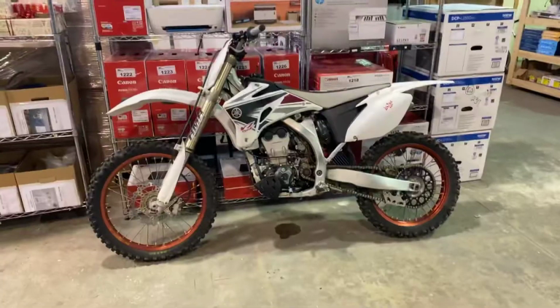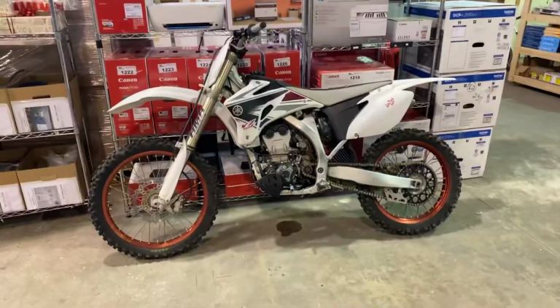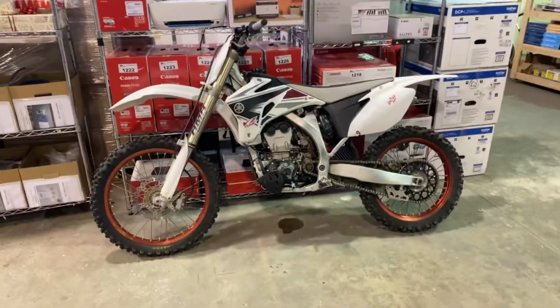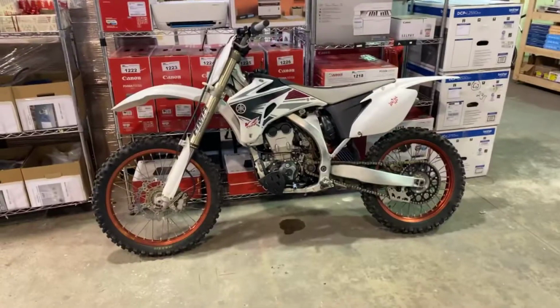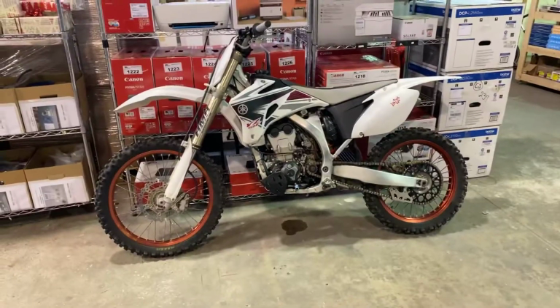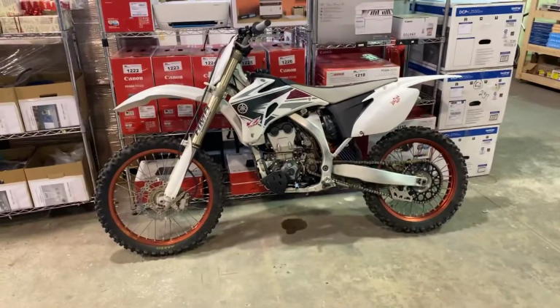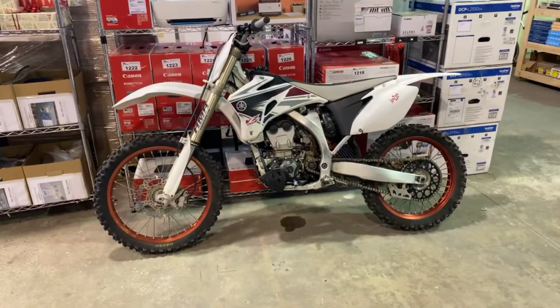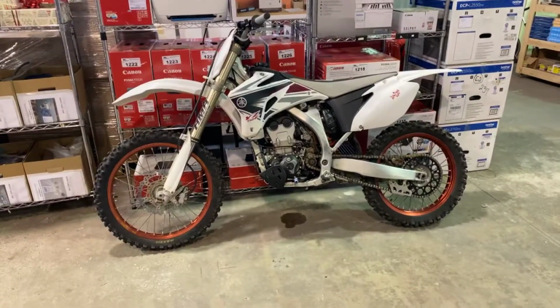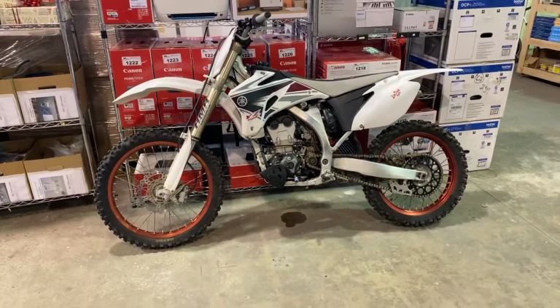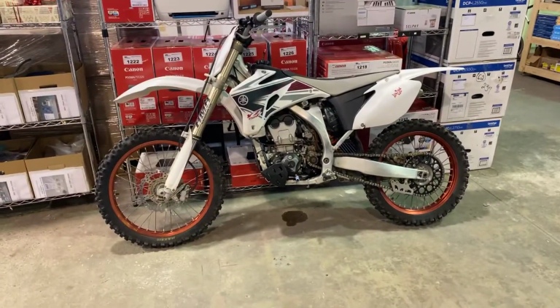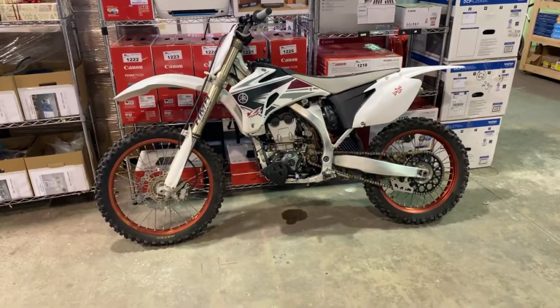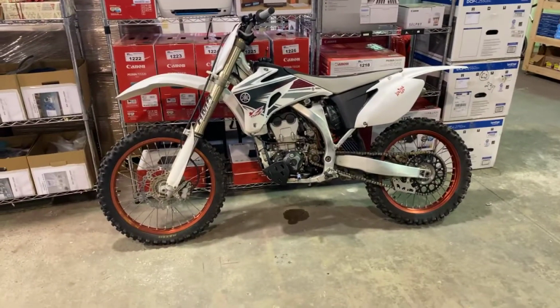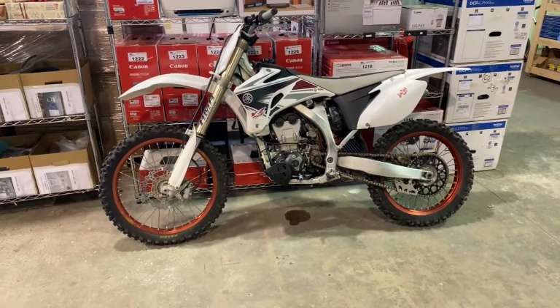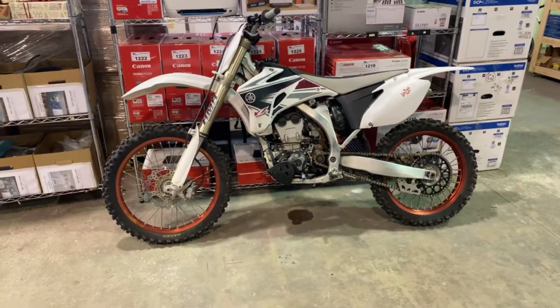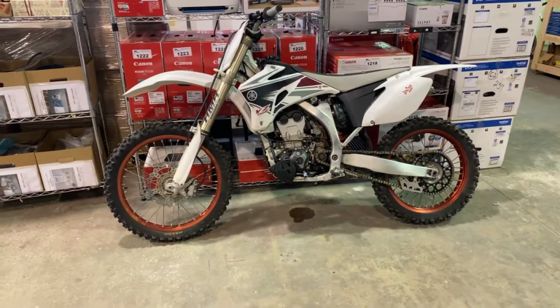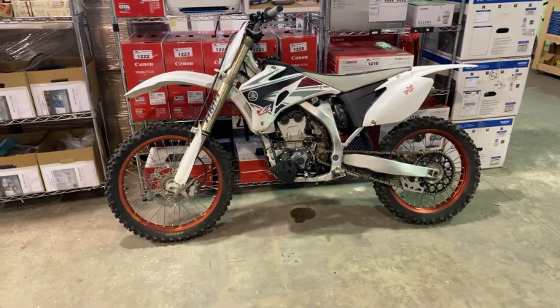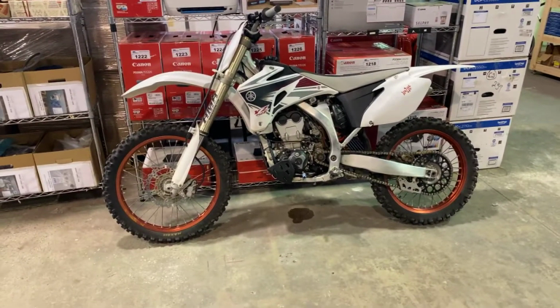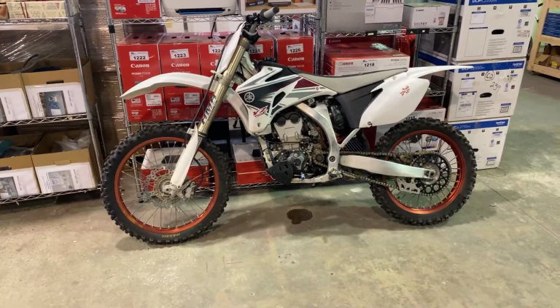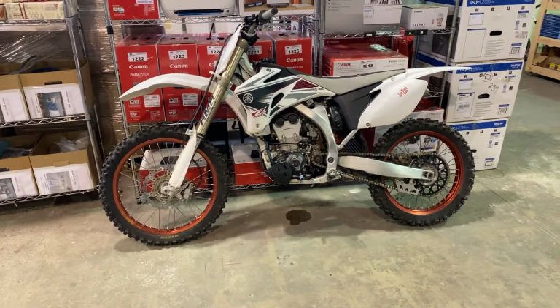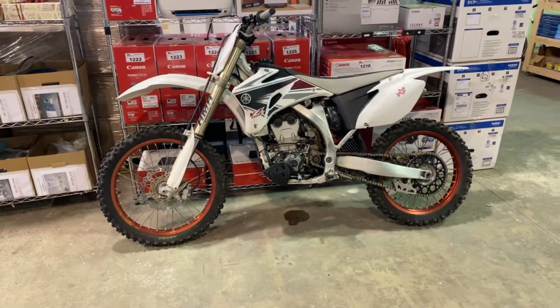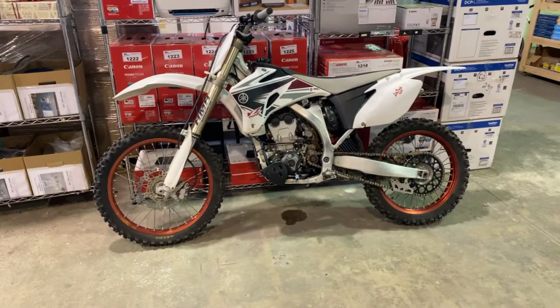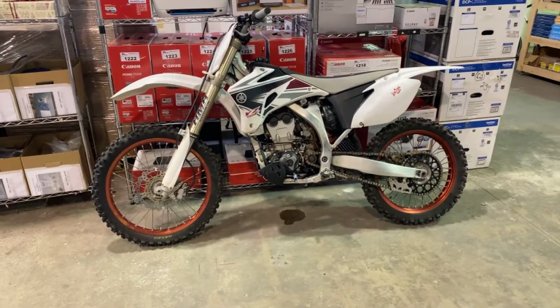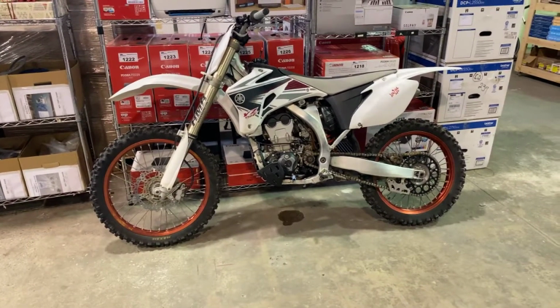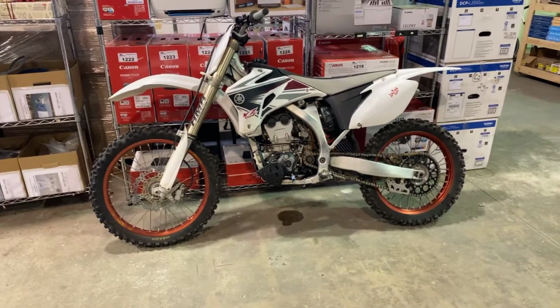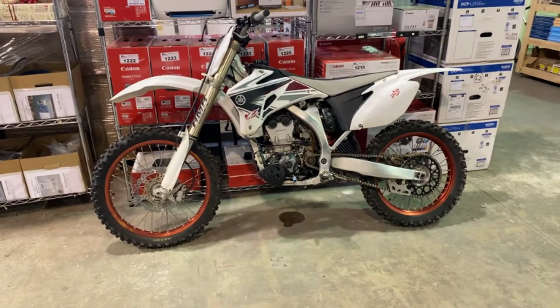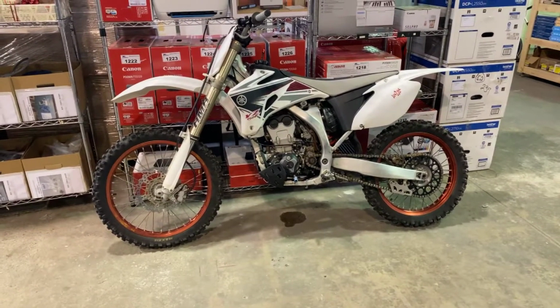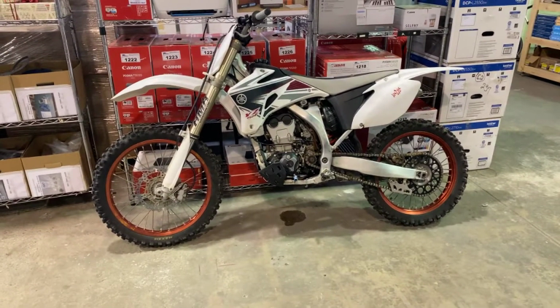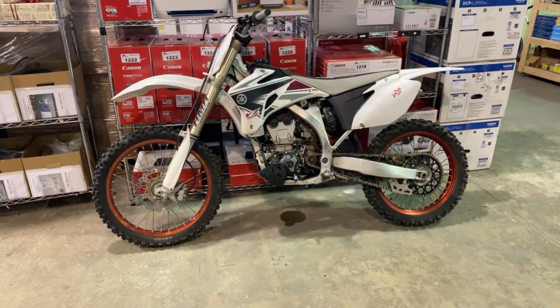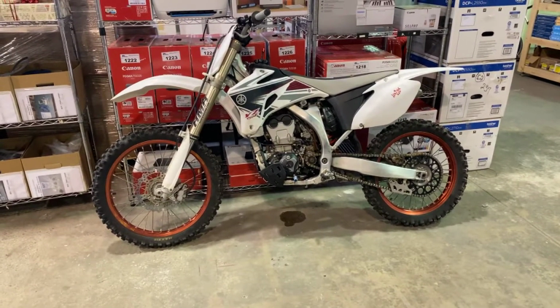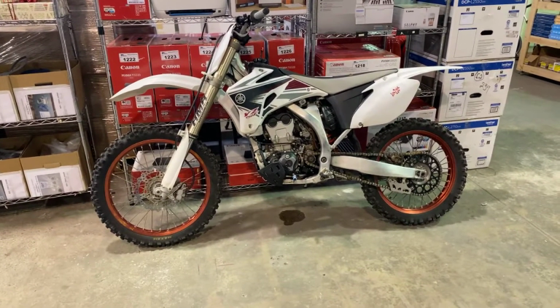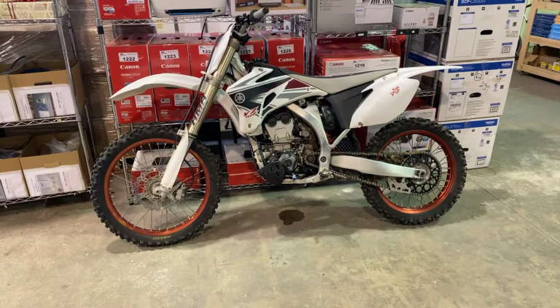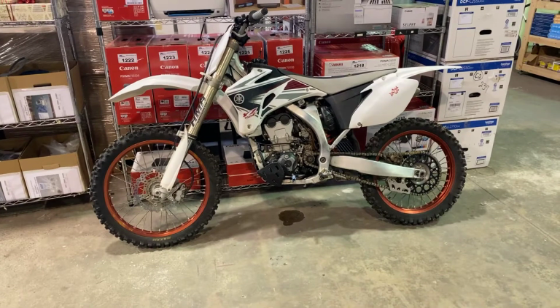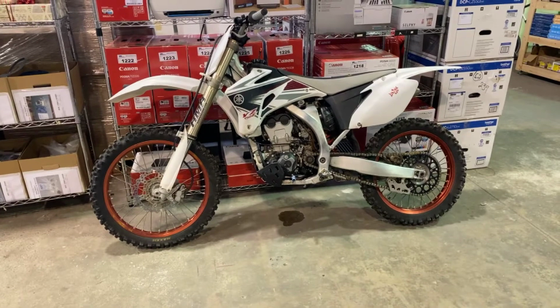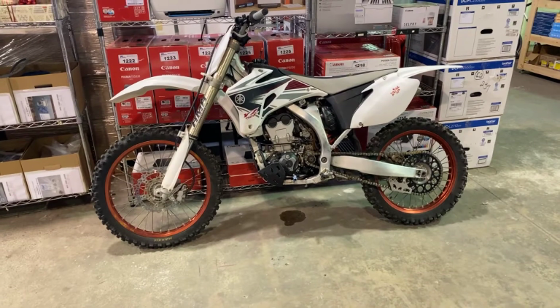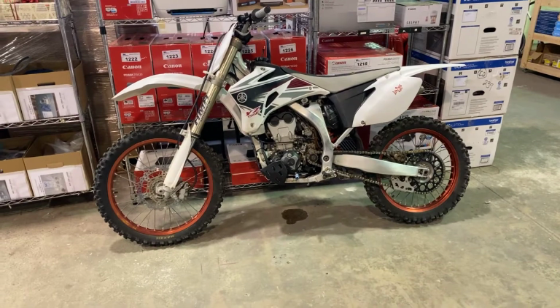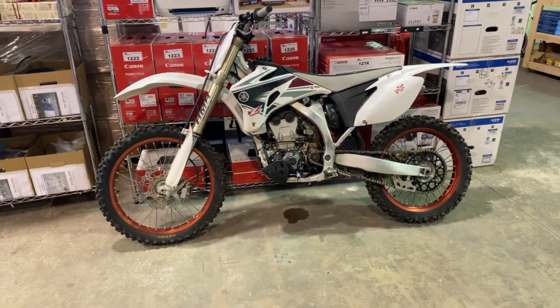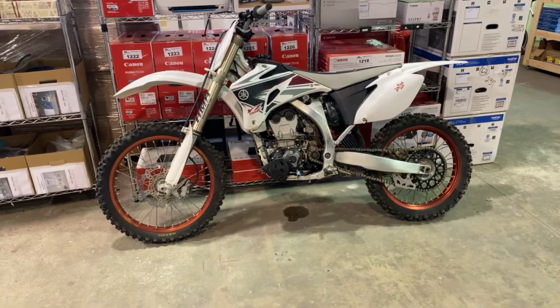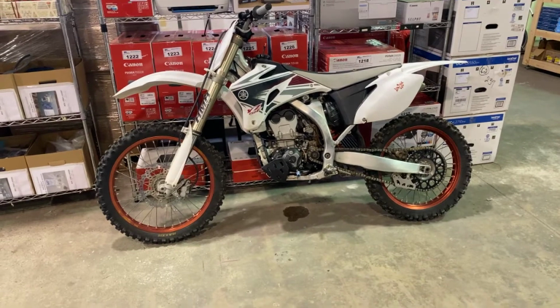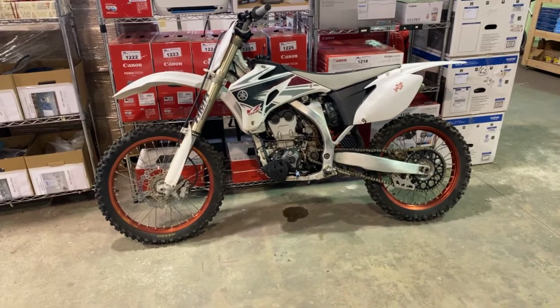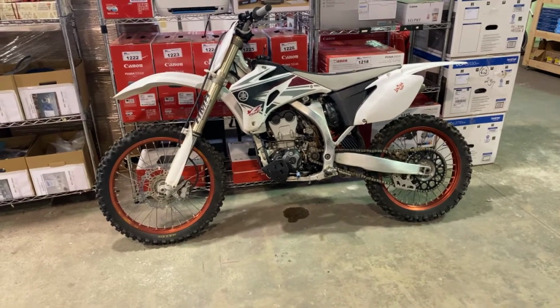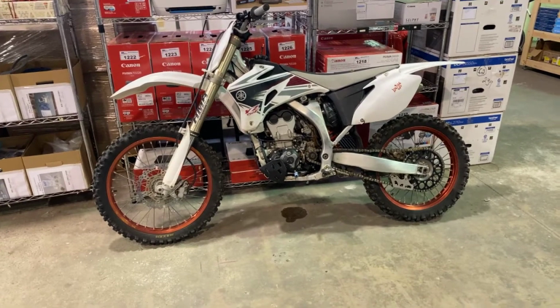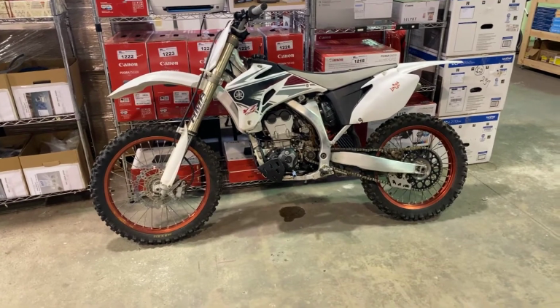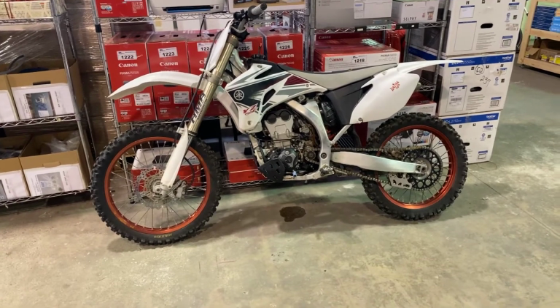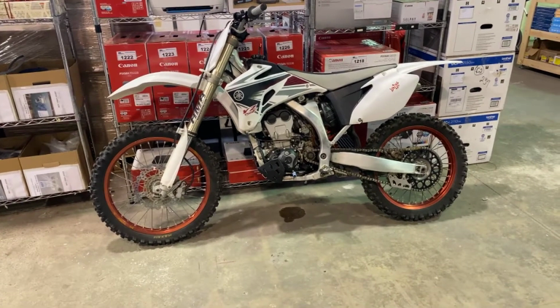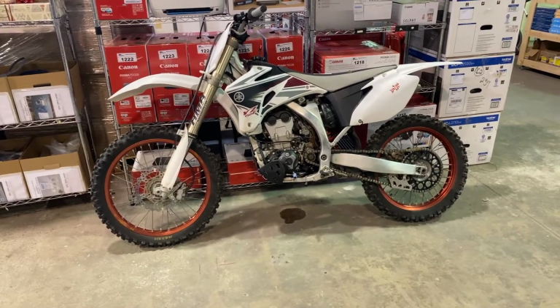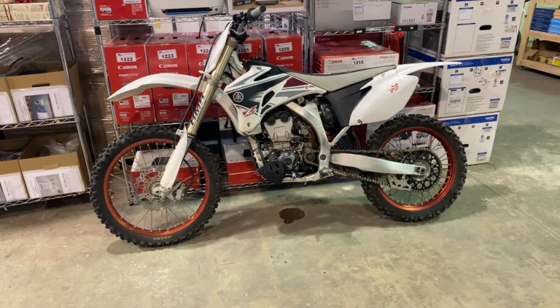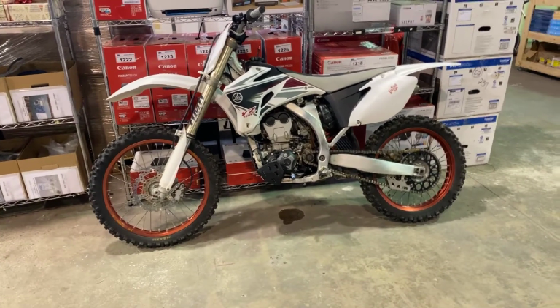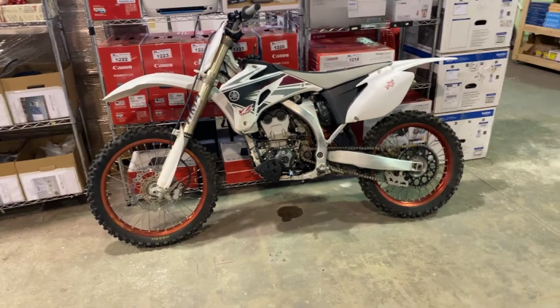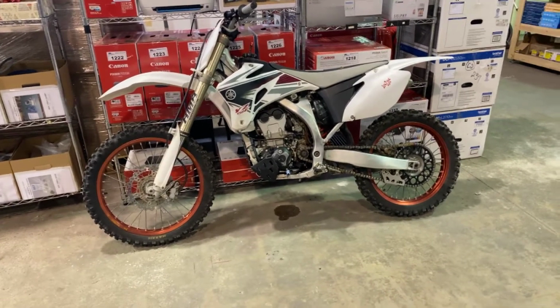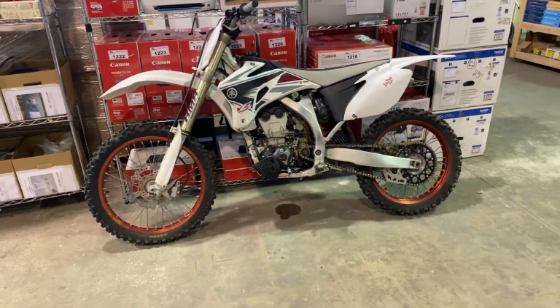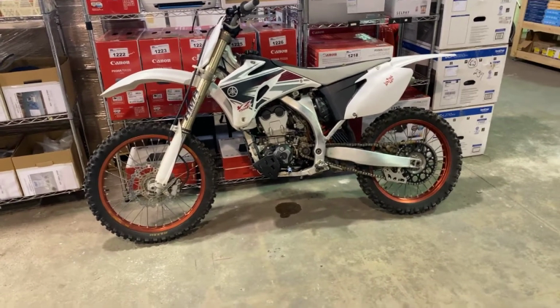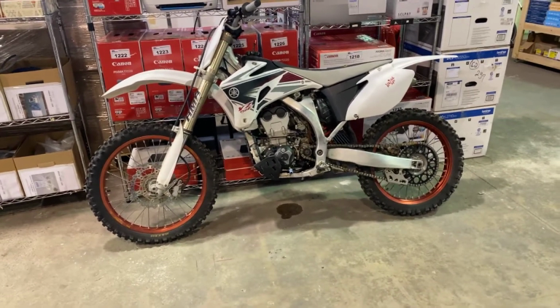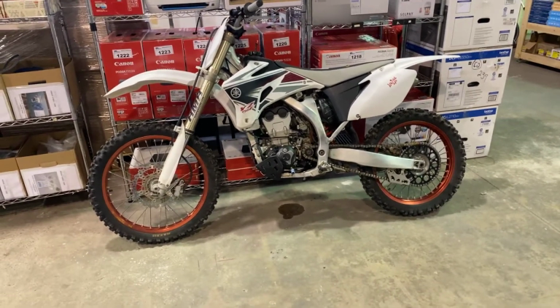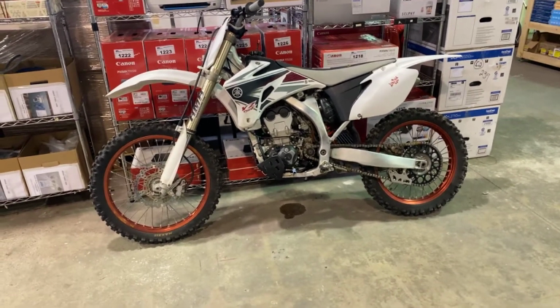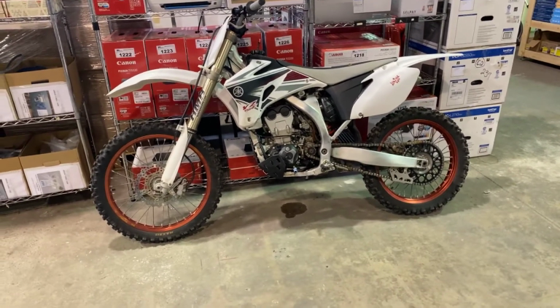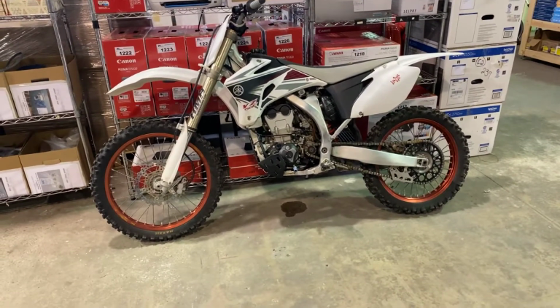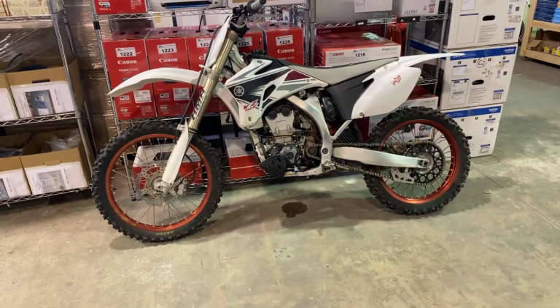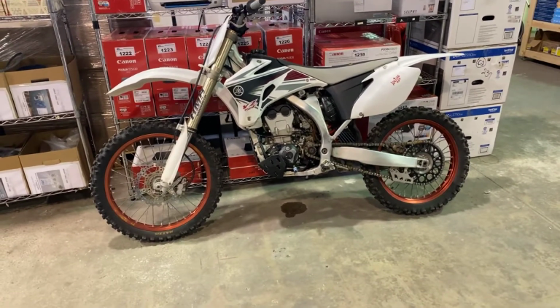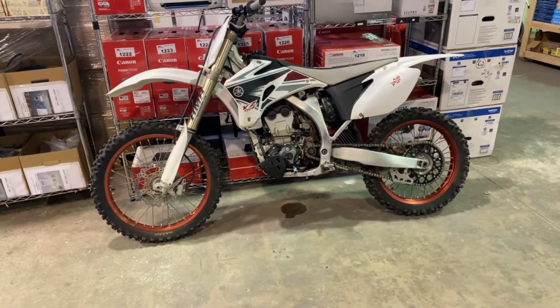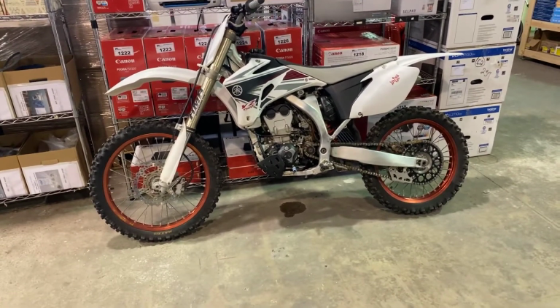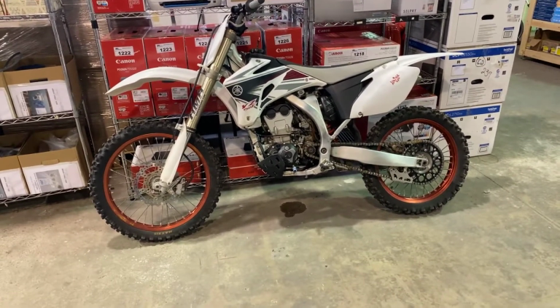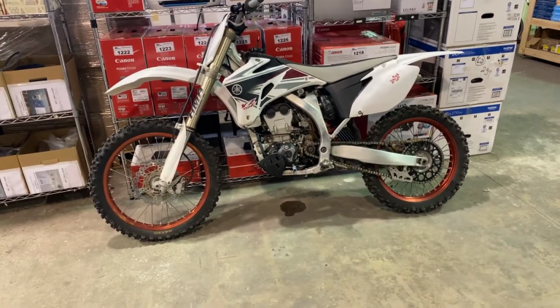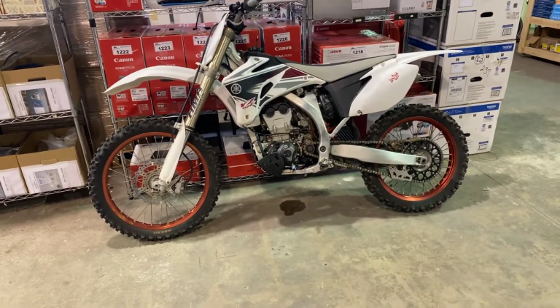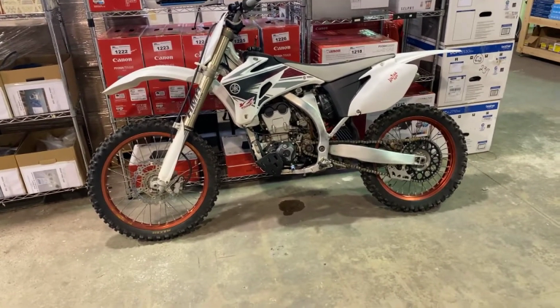We've got this Yamaha YZ250F as well, all in good running order. We've got the paperwork for it as well.